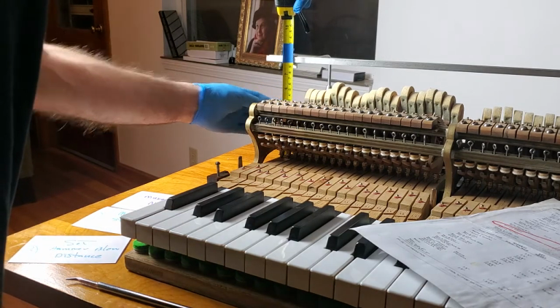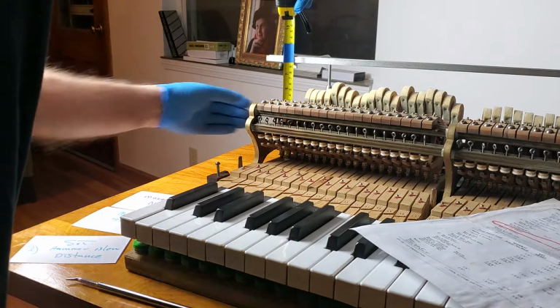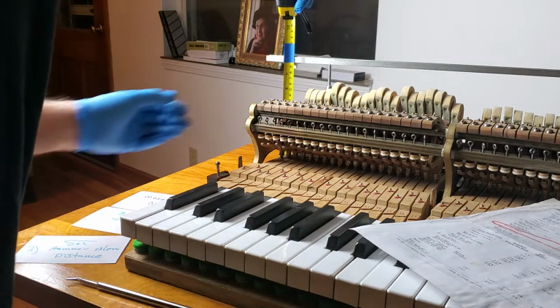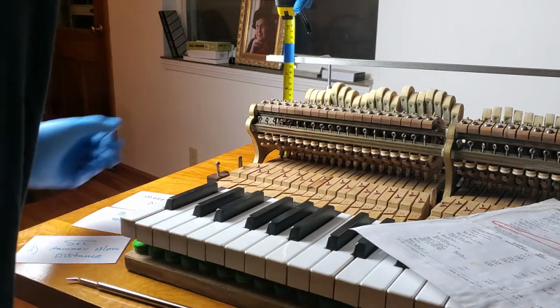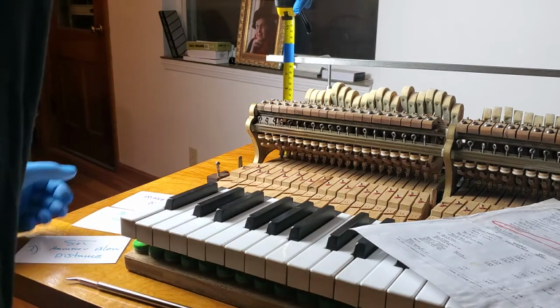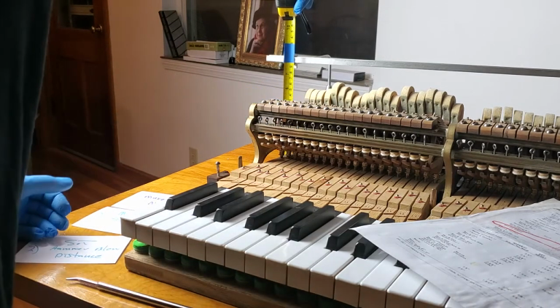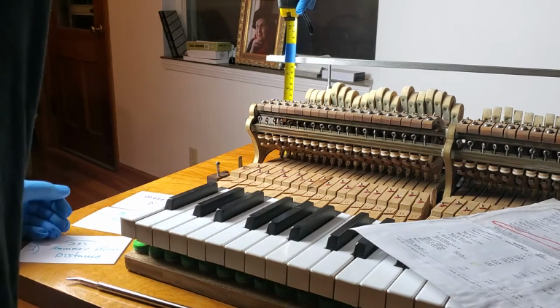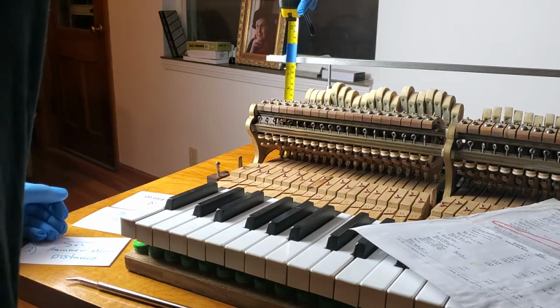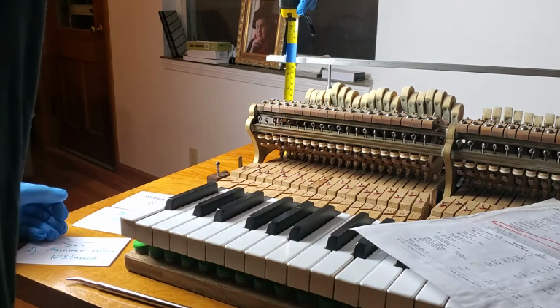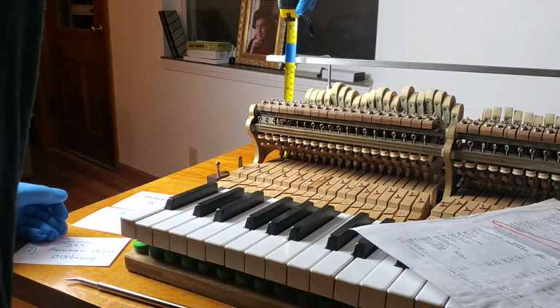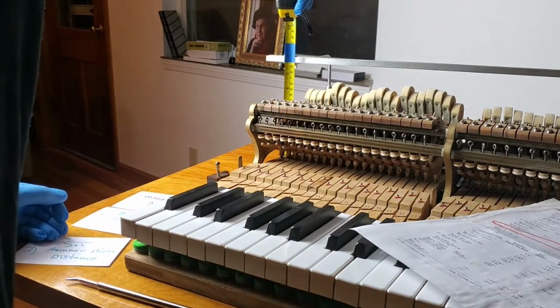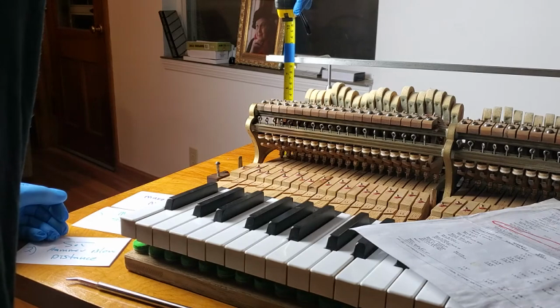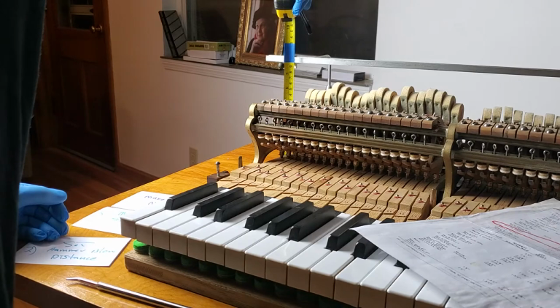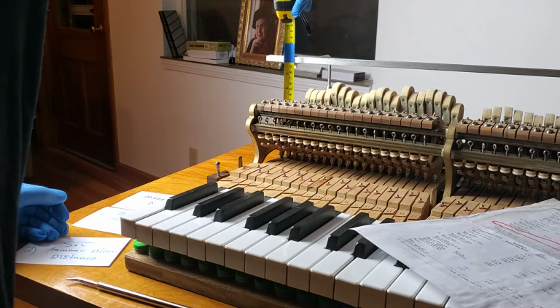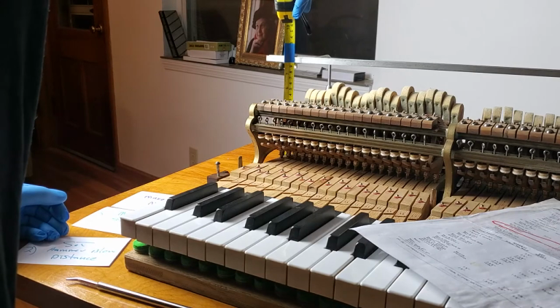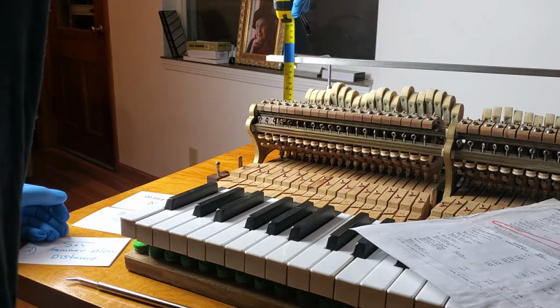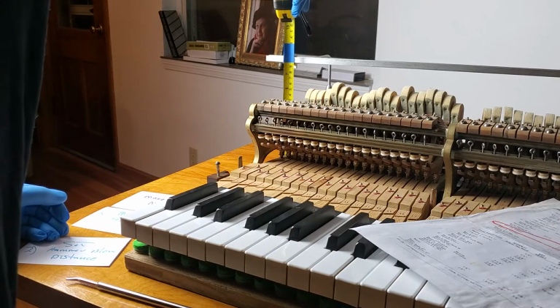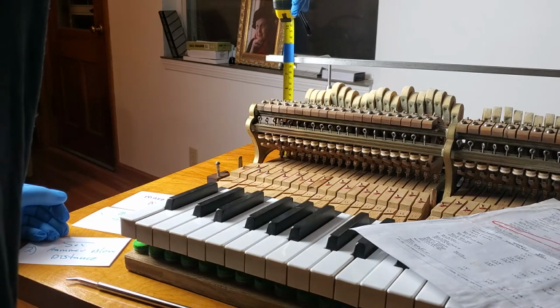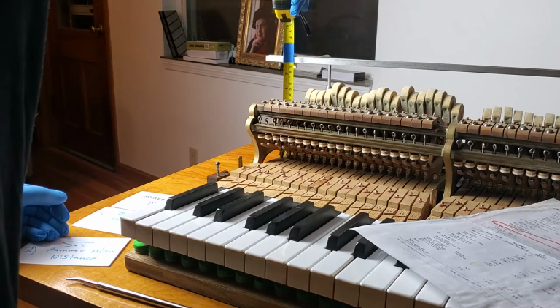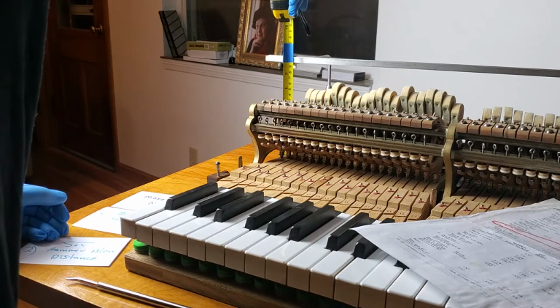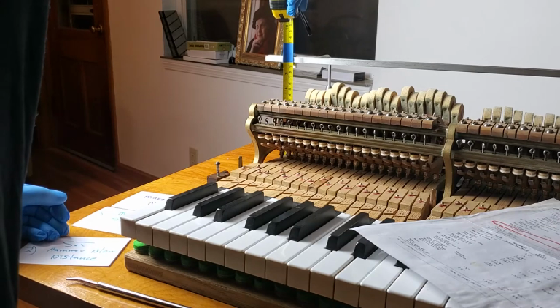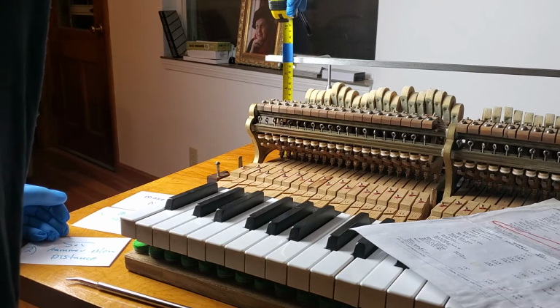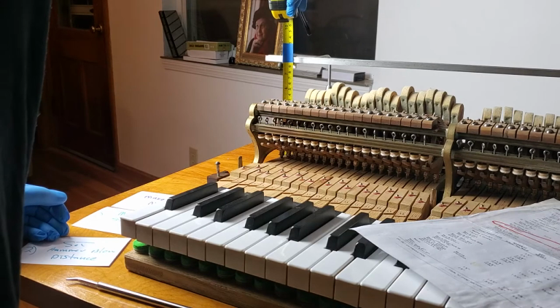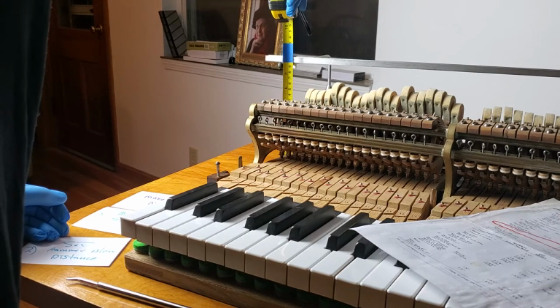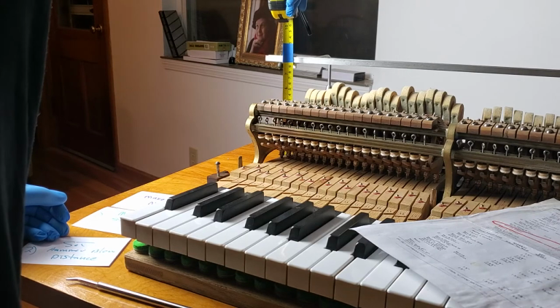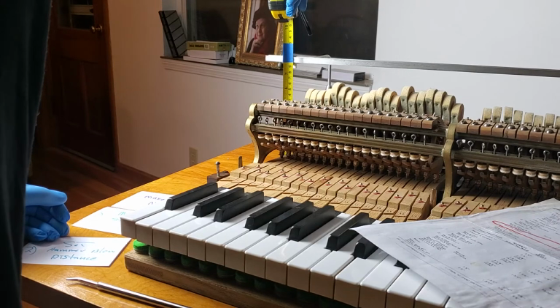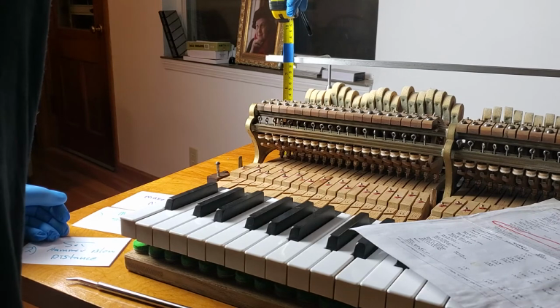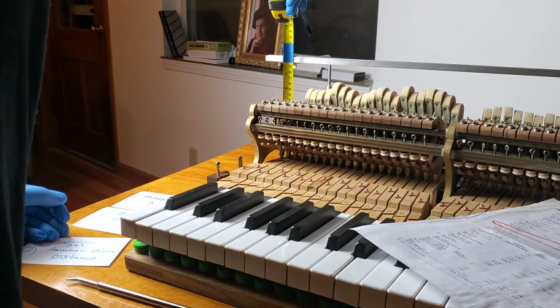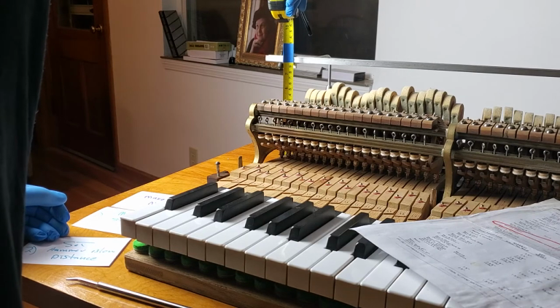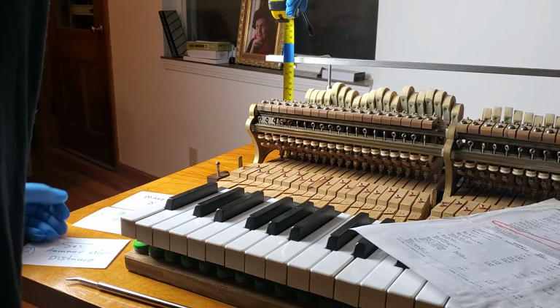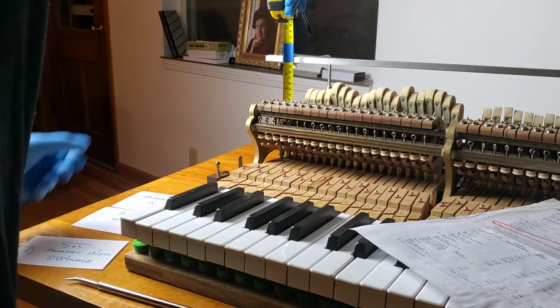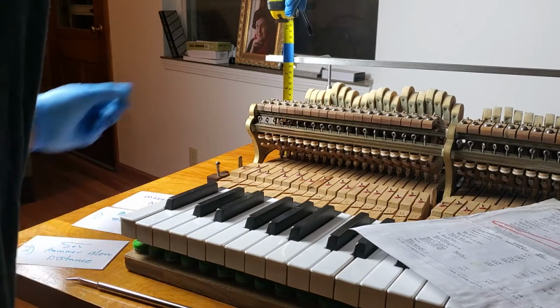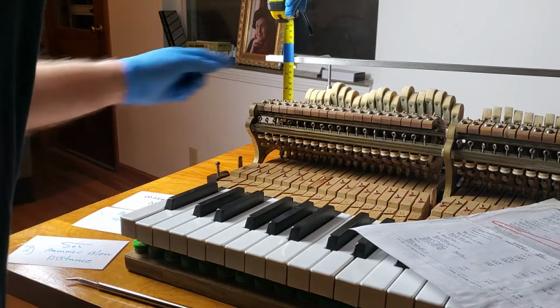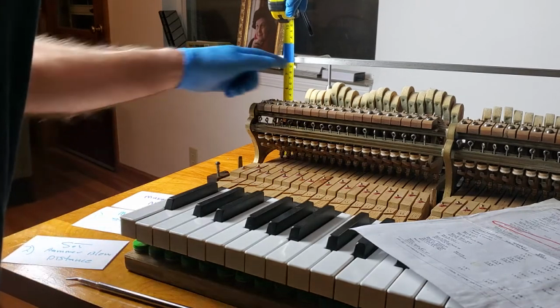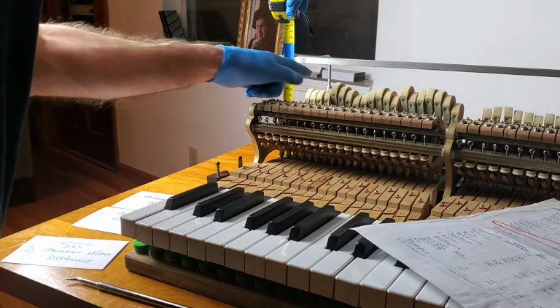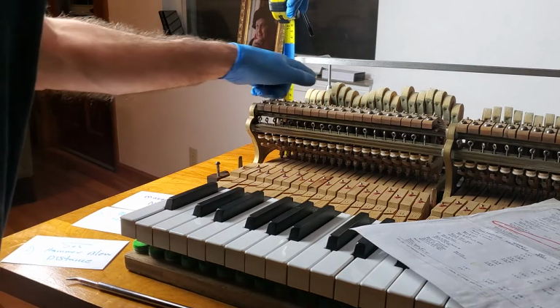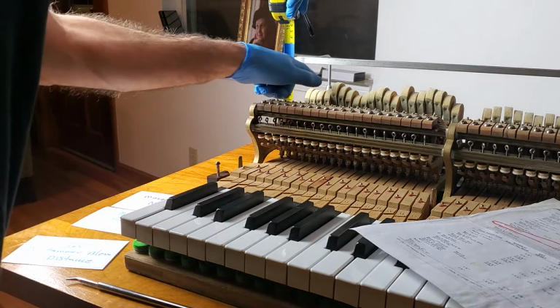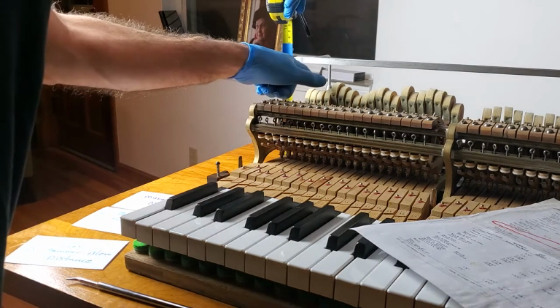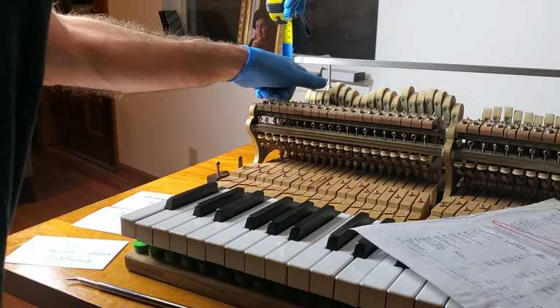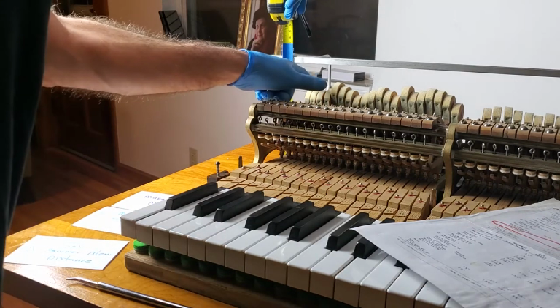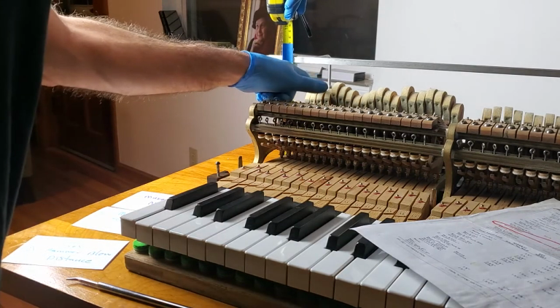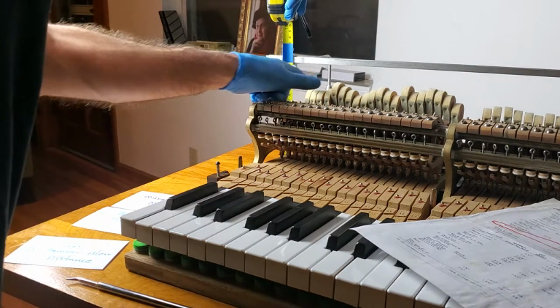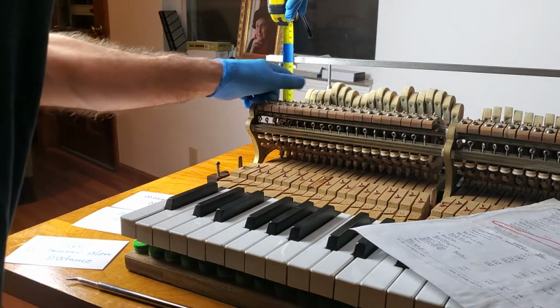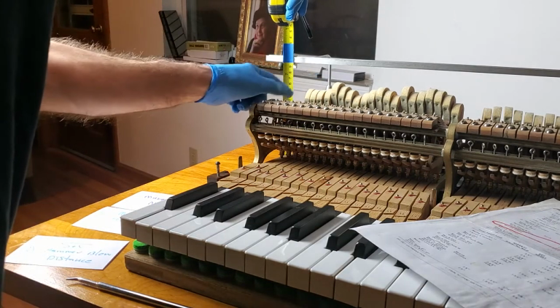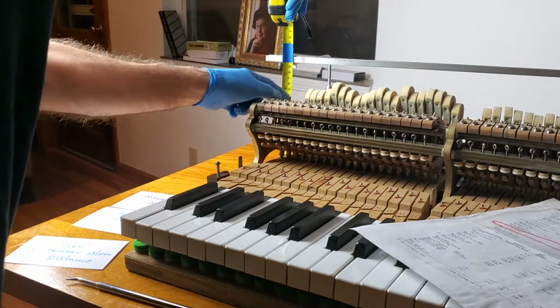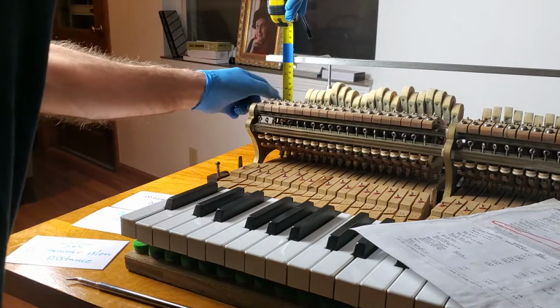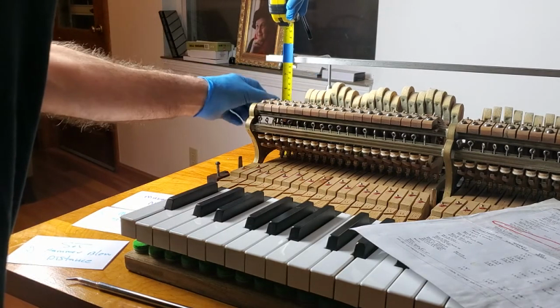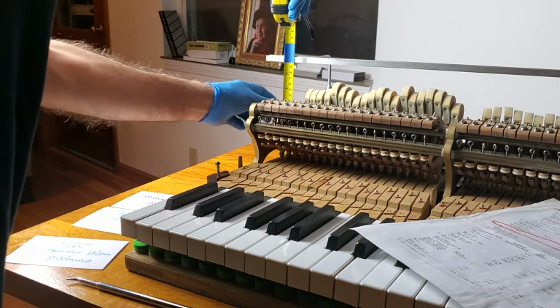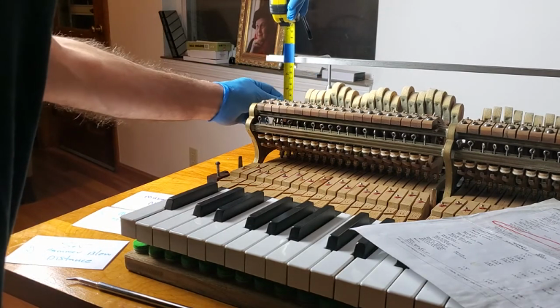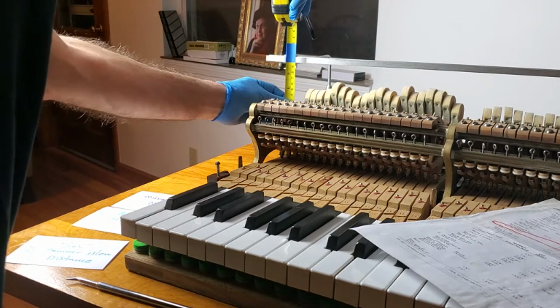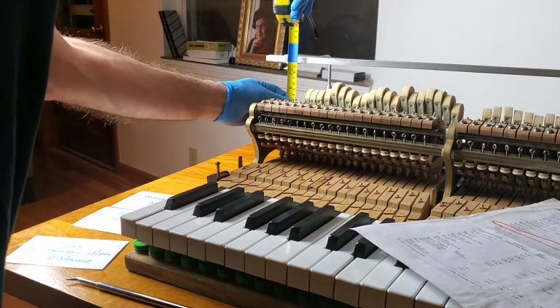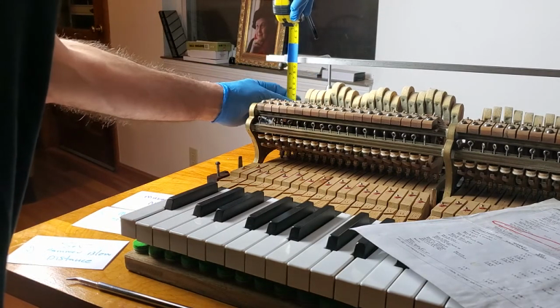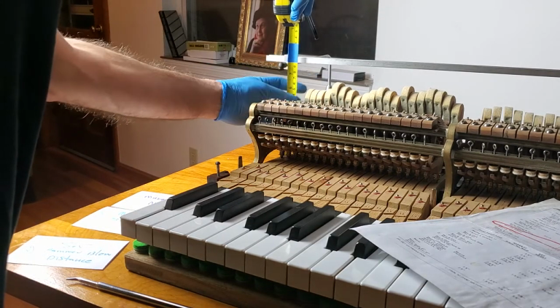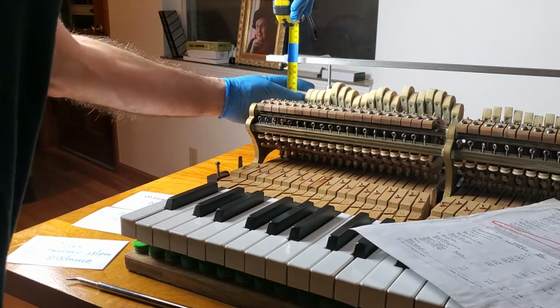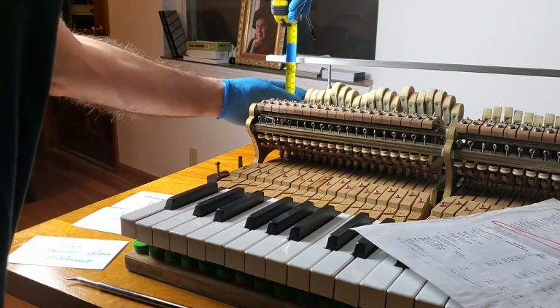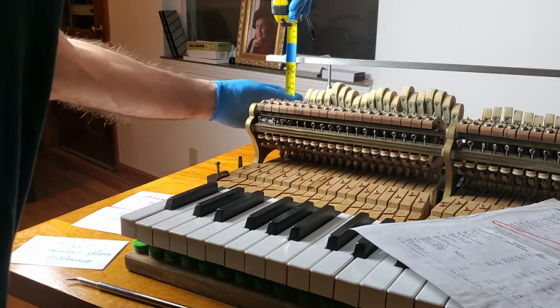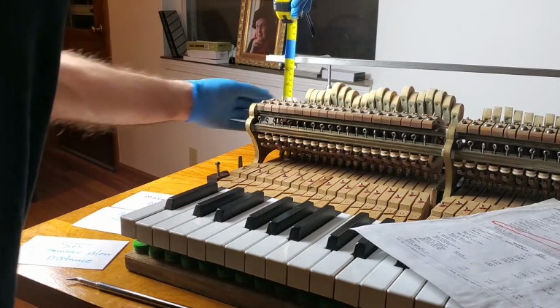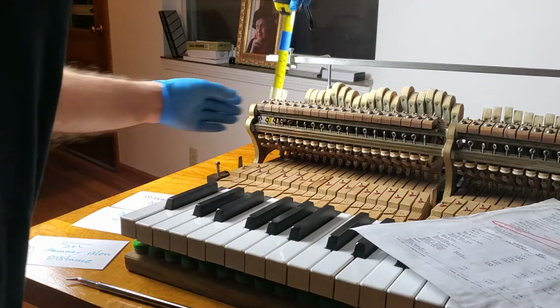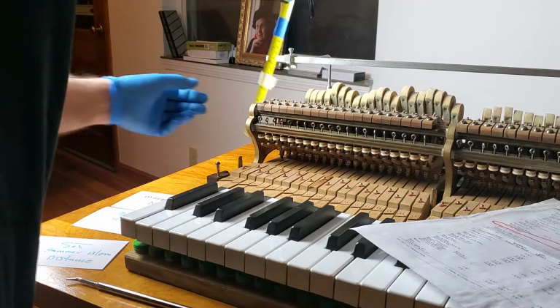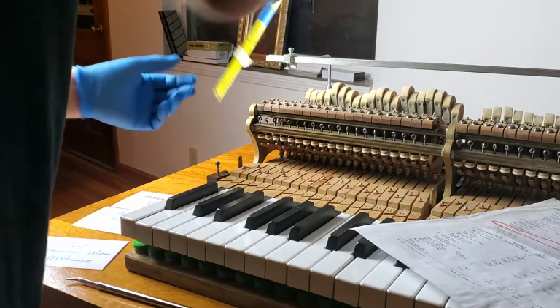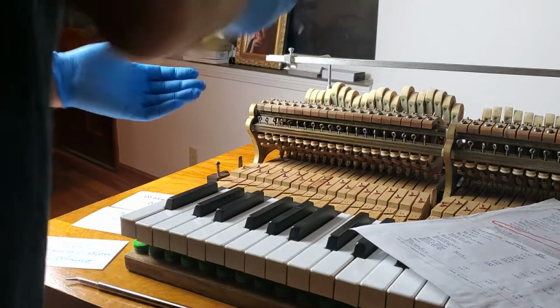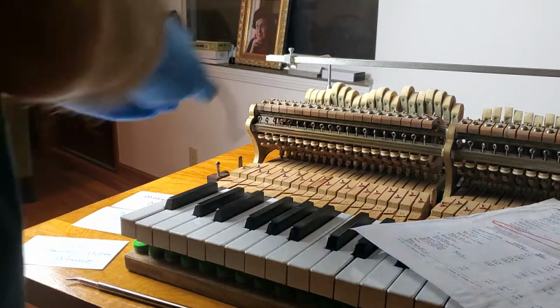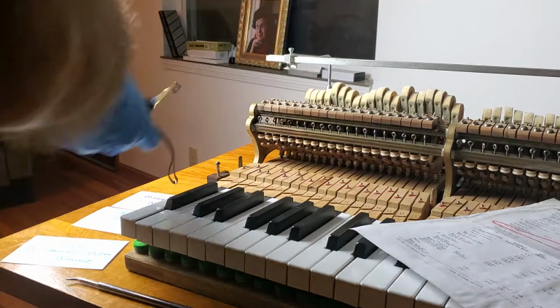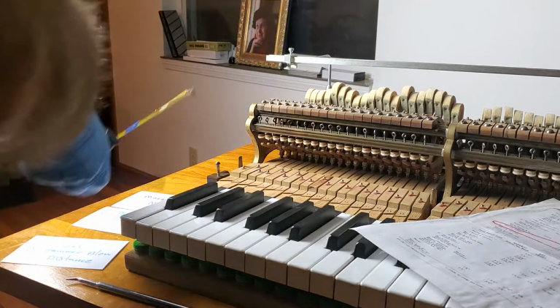So let's see how we can do it. The tip of the hammer — I'm going to have to come down quite a ways here.